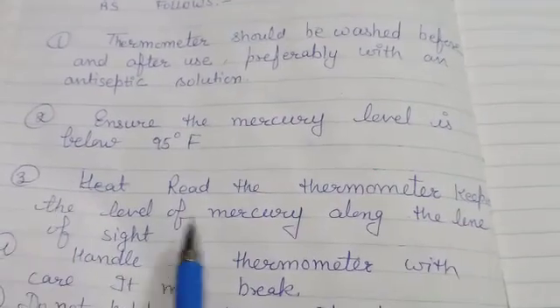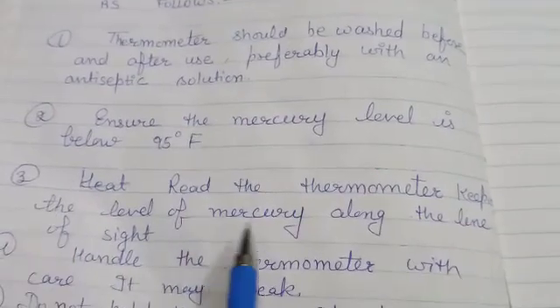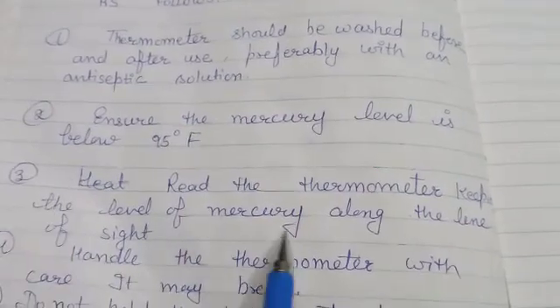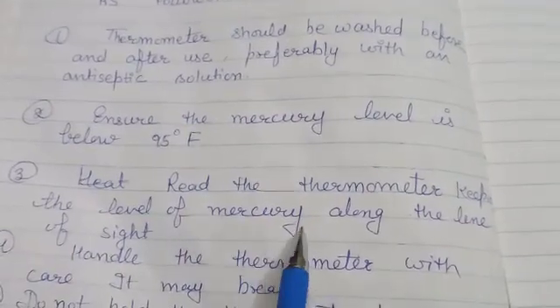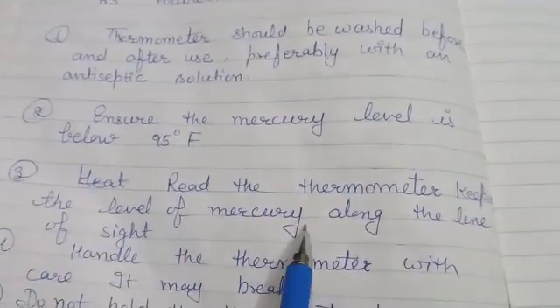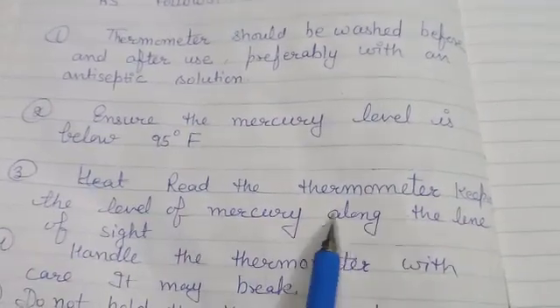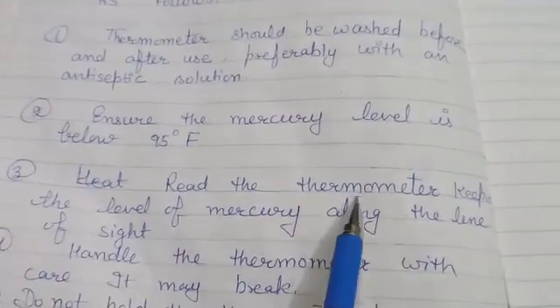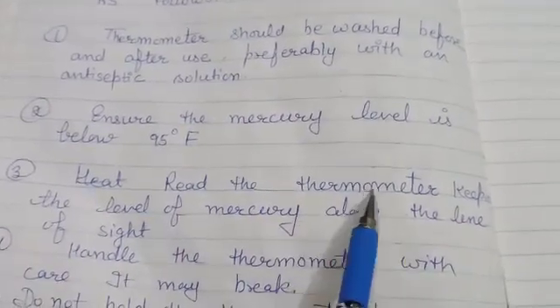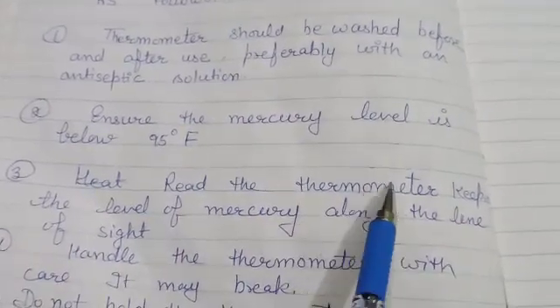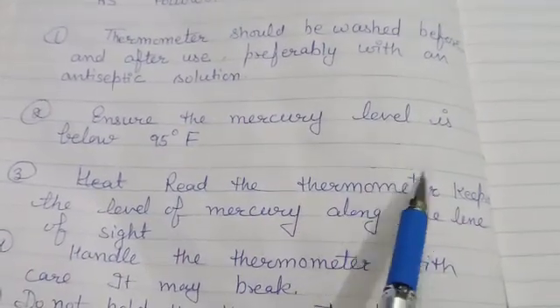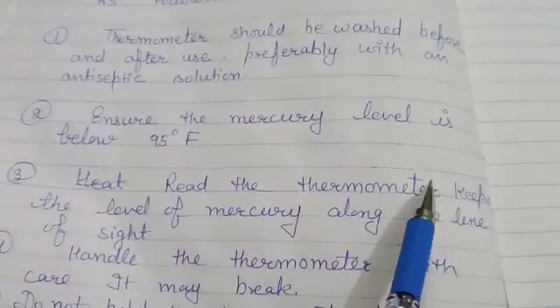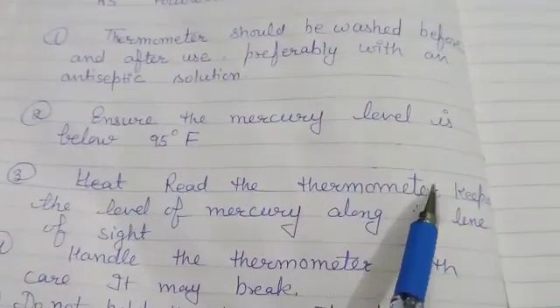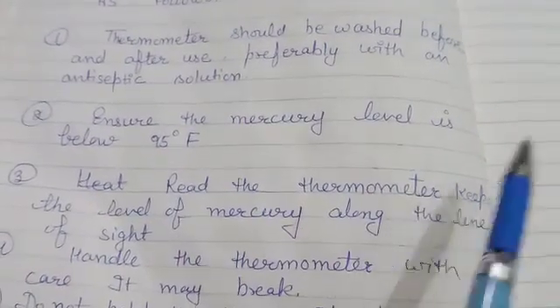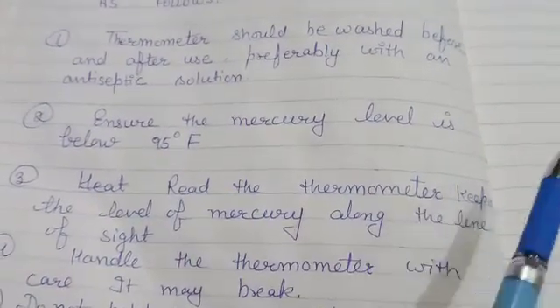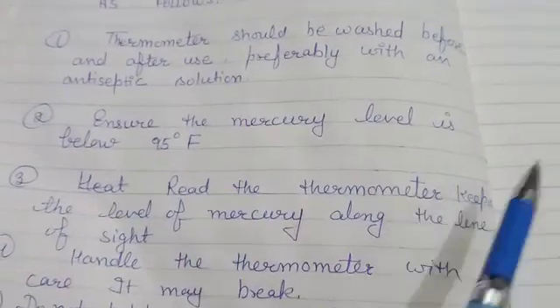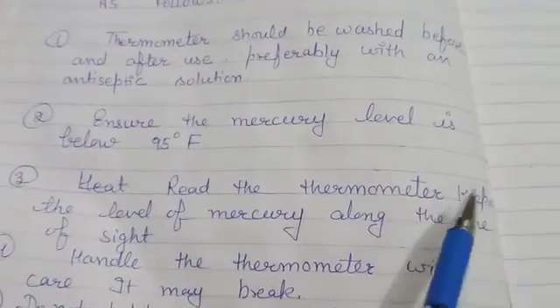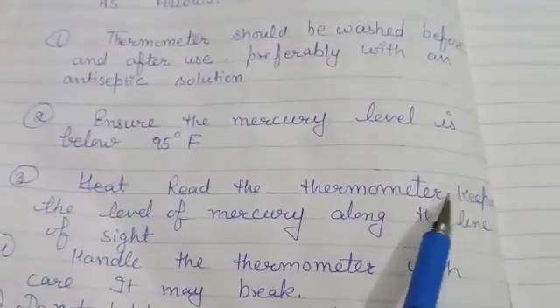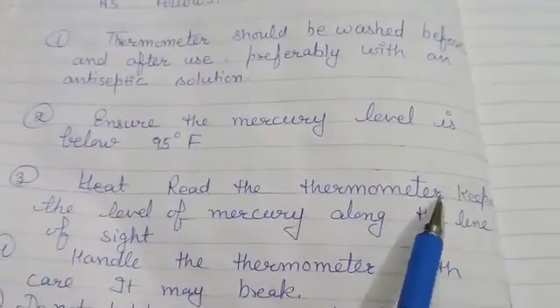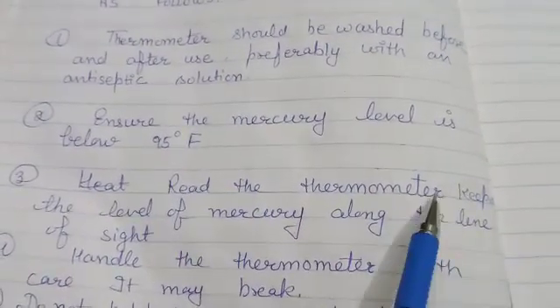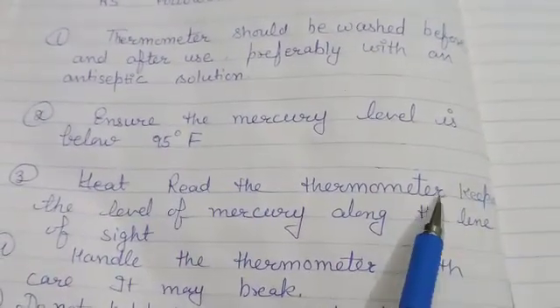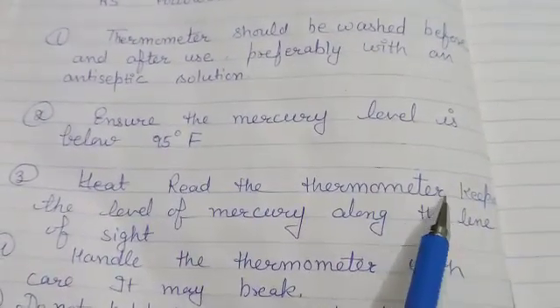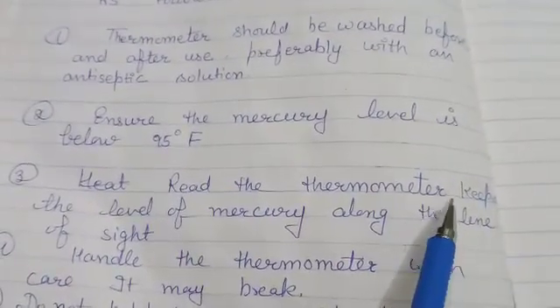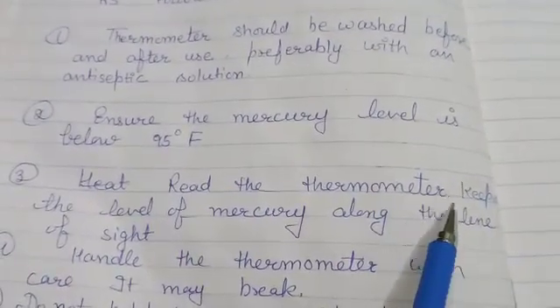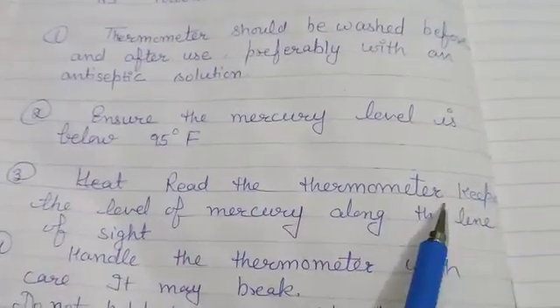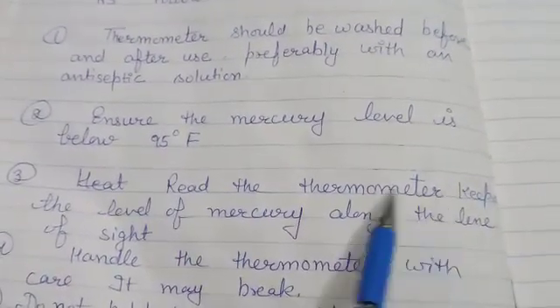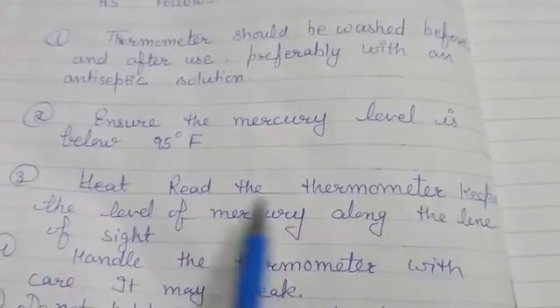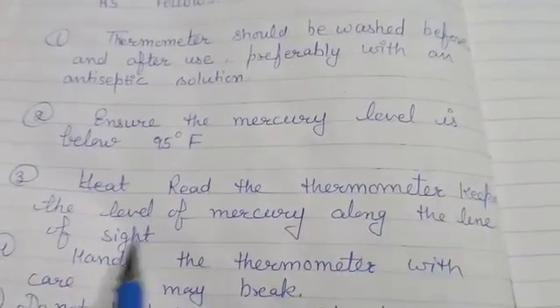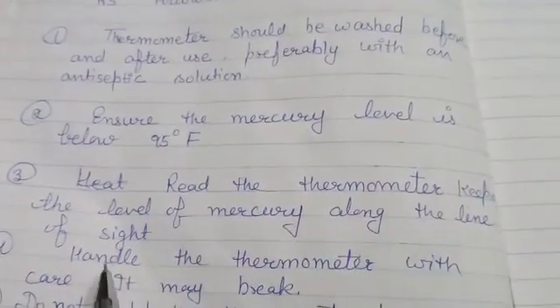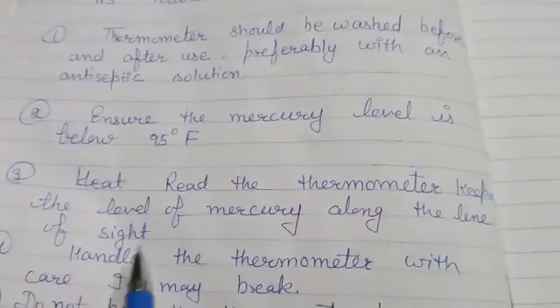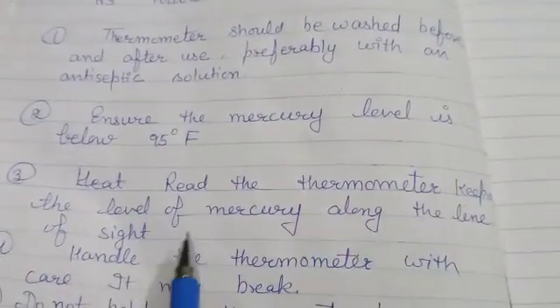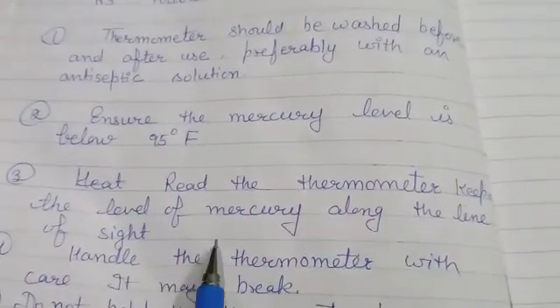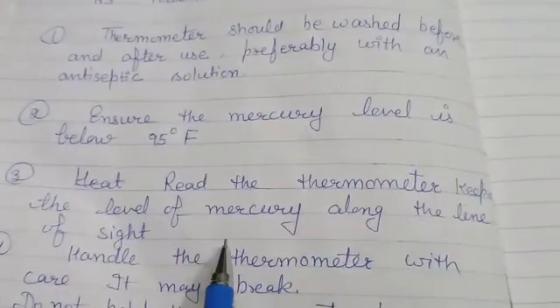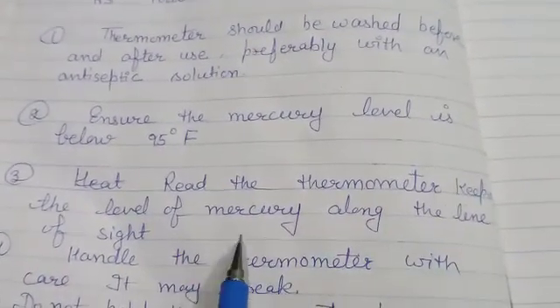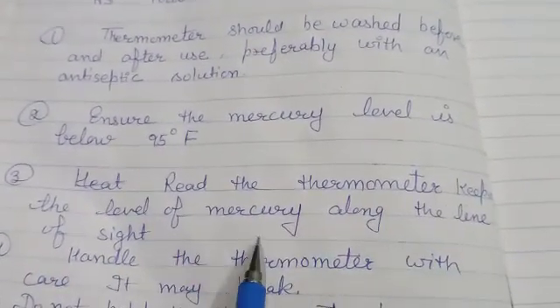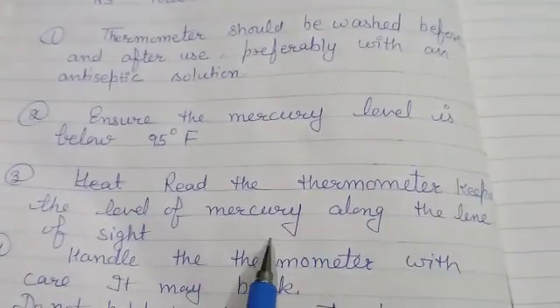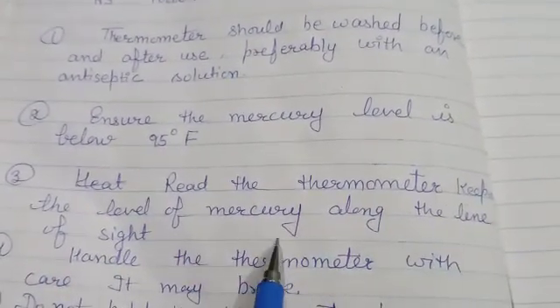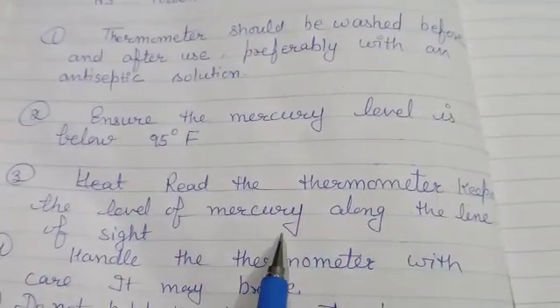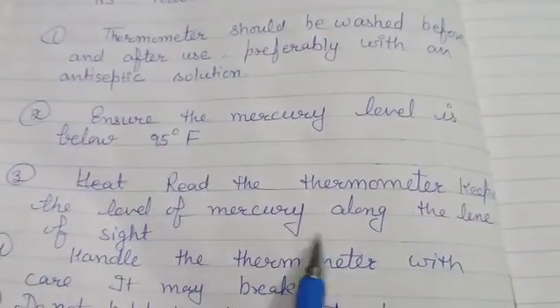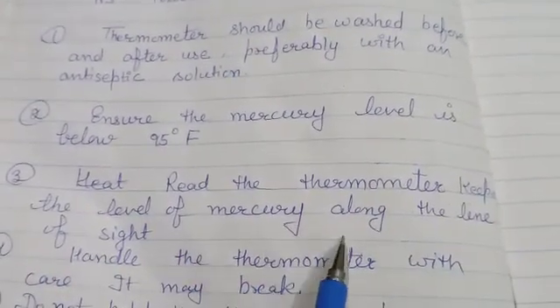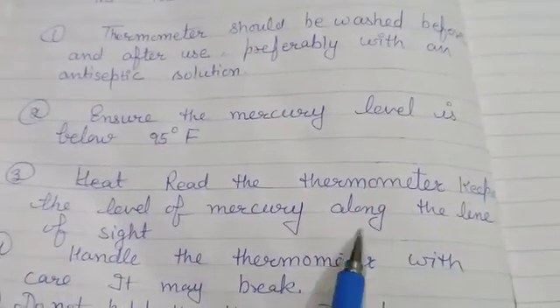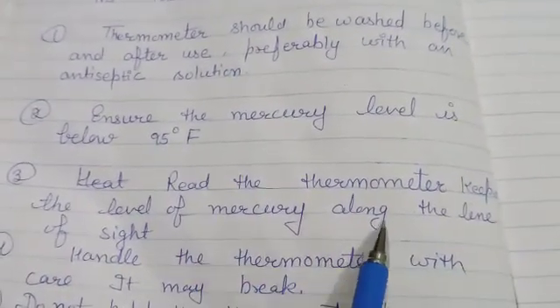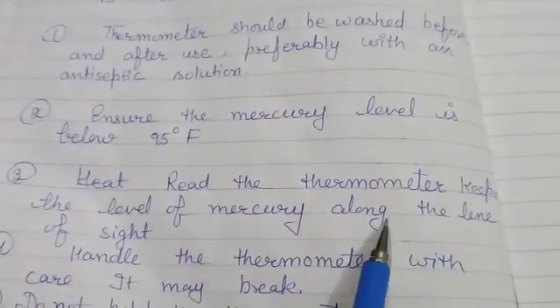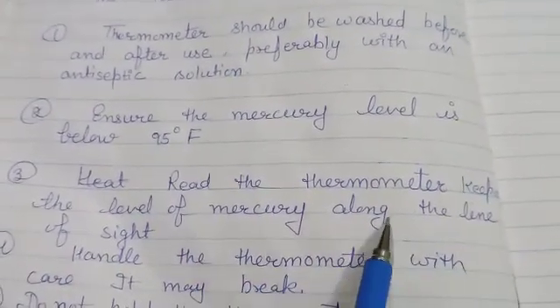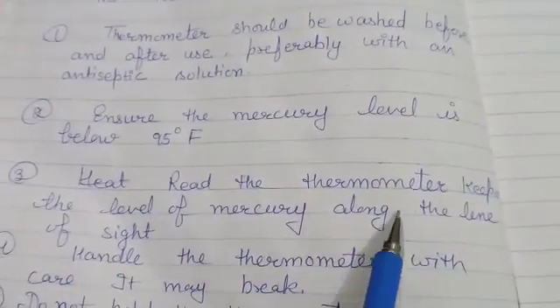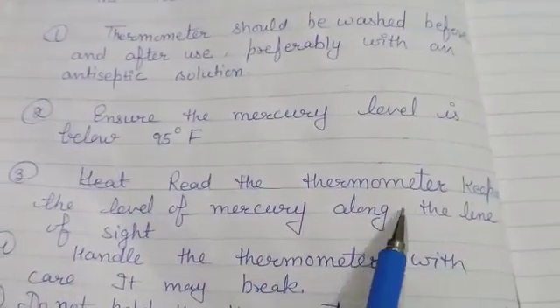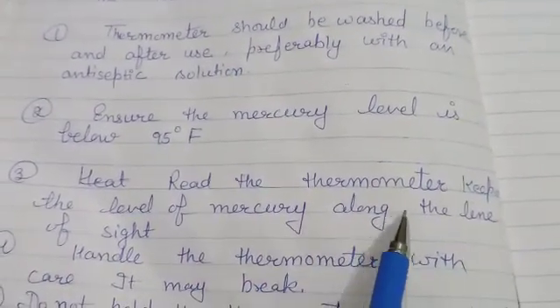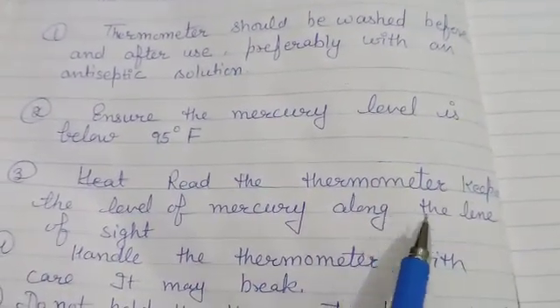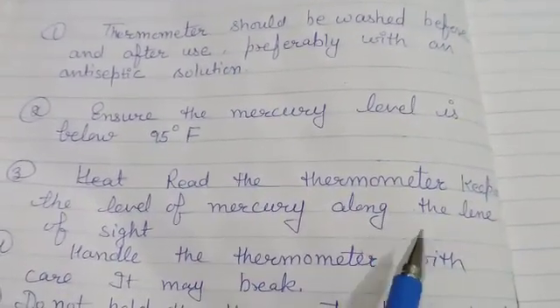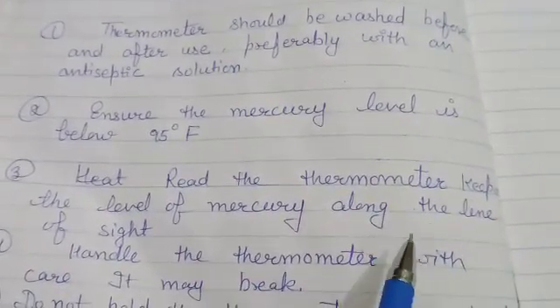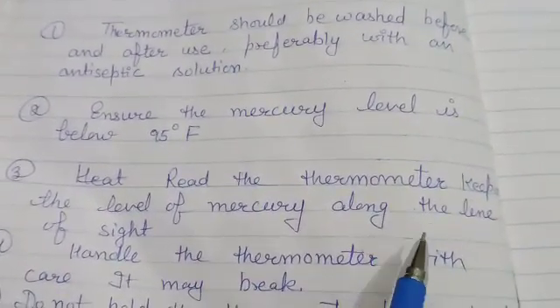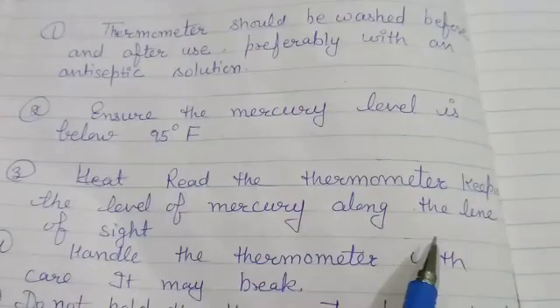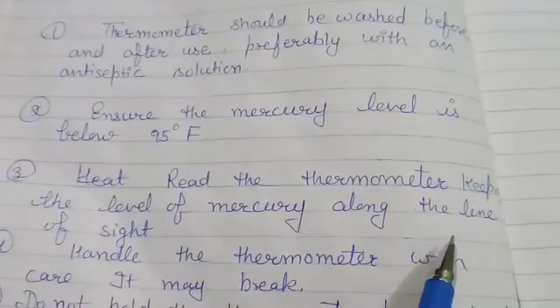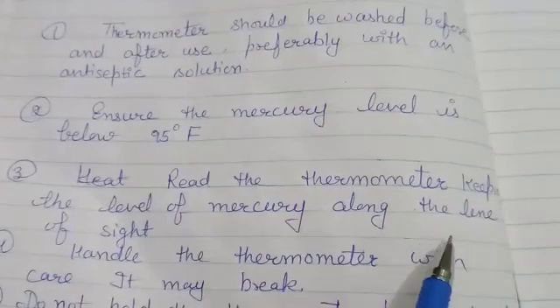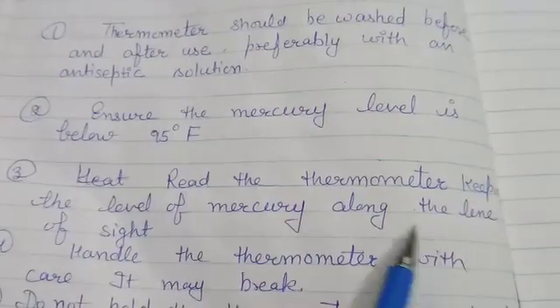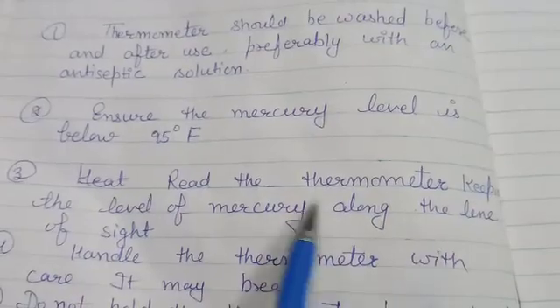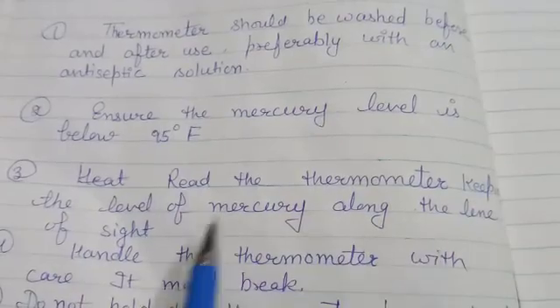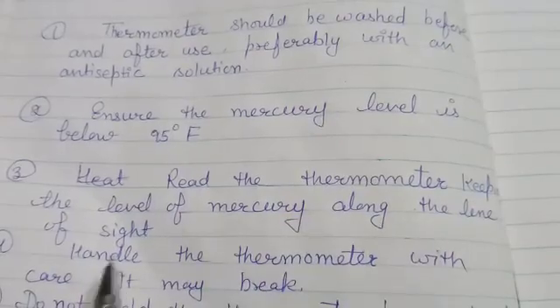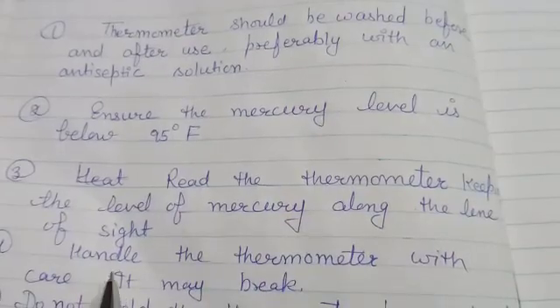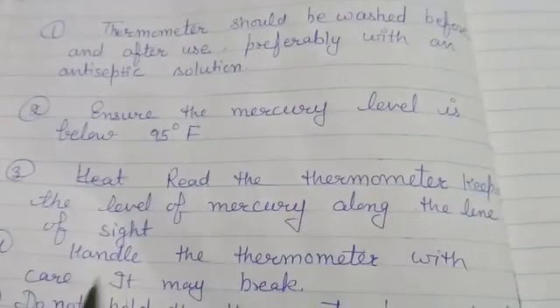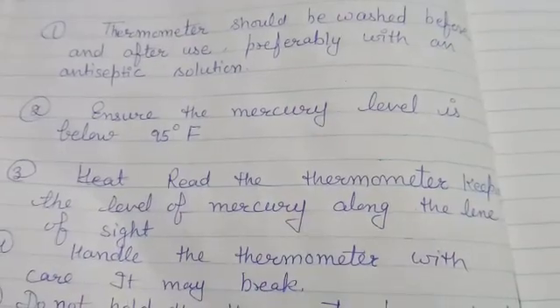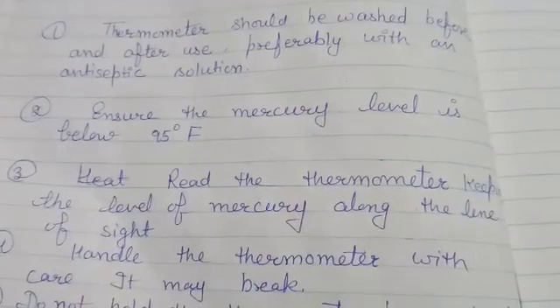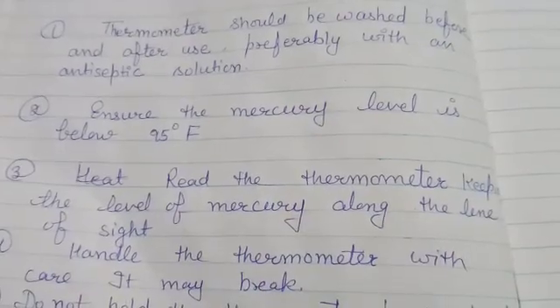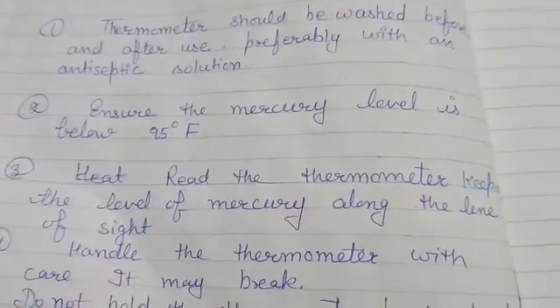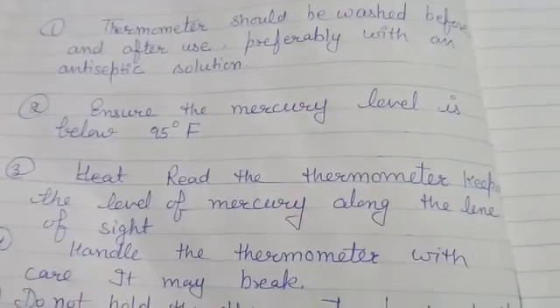Next, read the thermometer keeping the level of mercury along the line of sight.